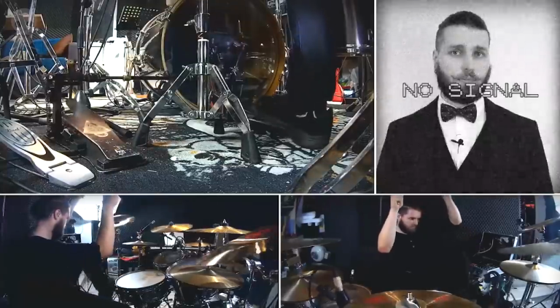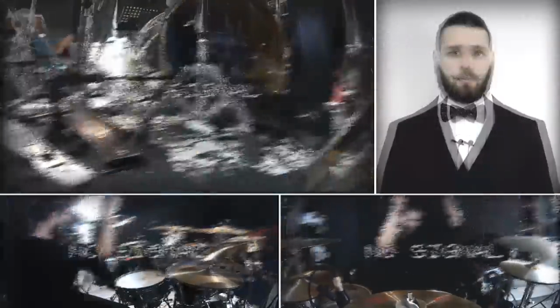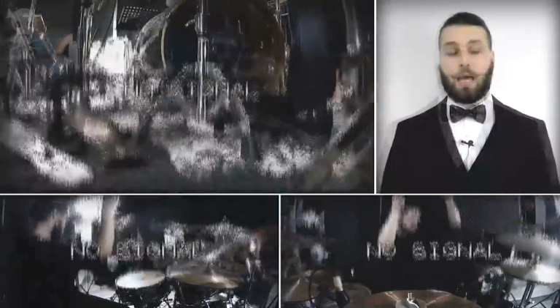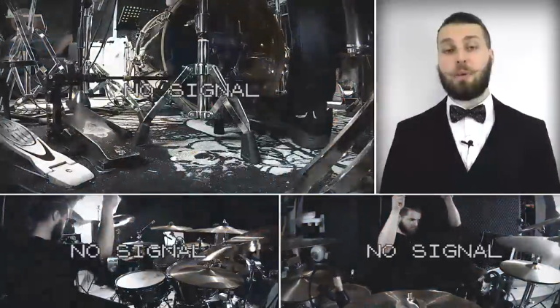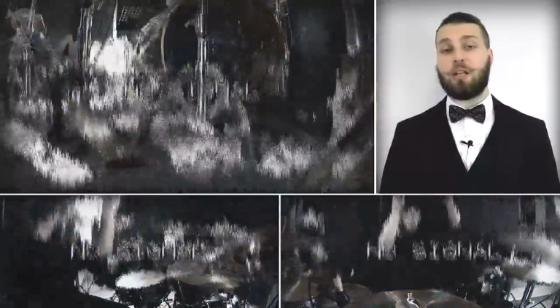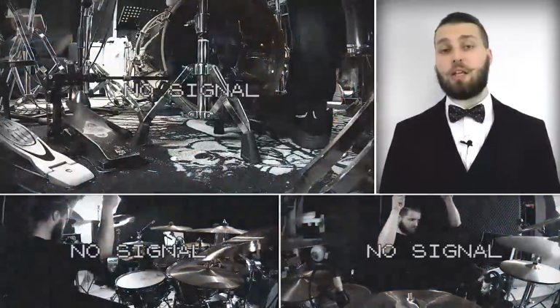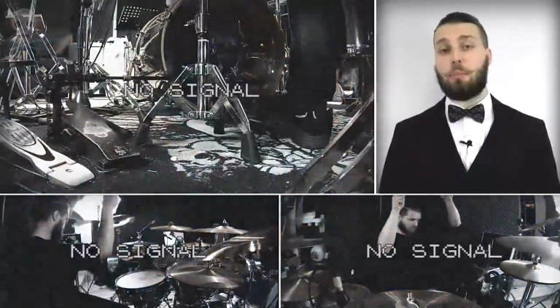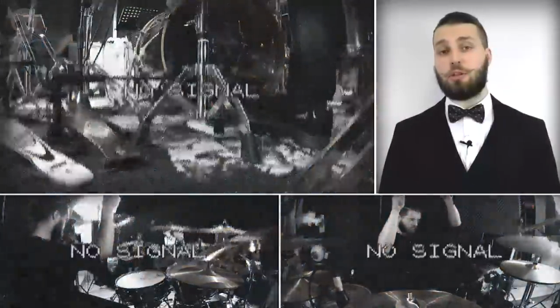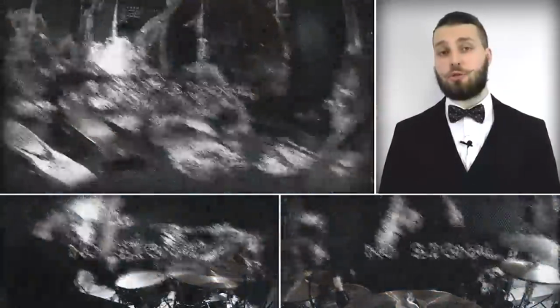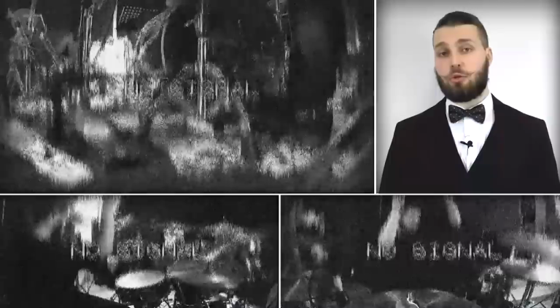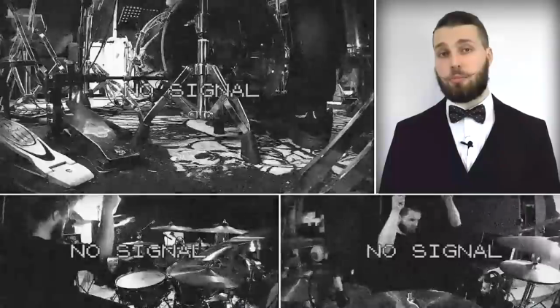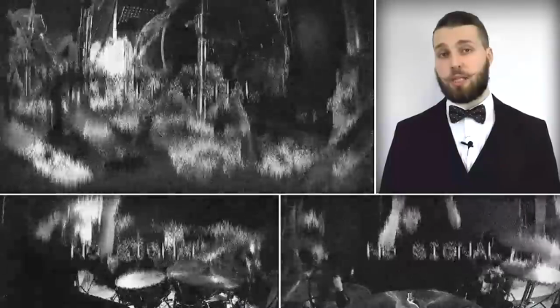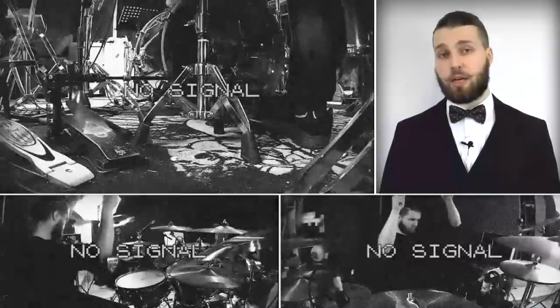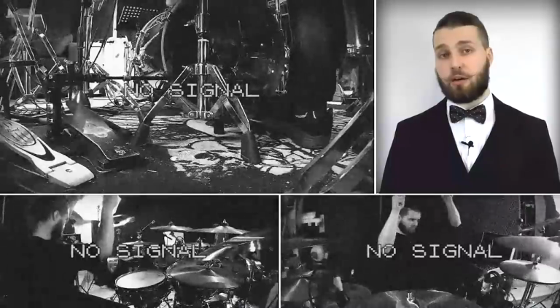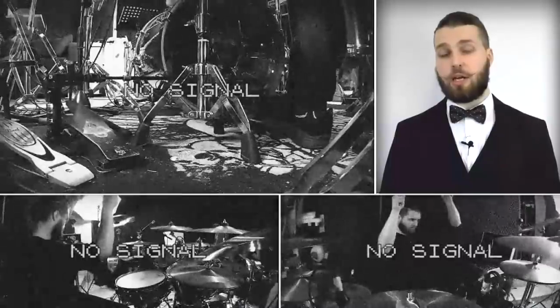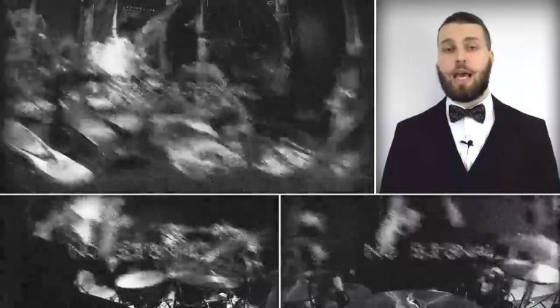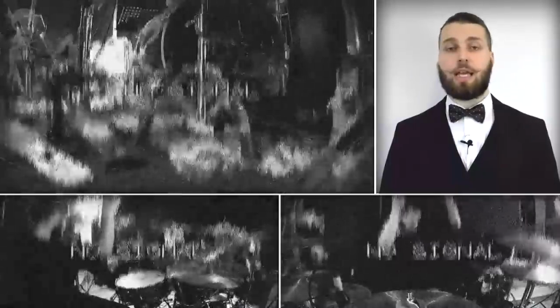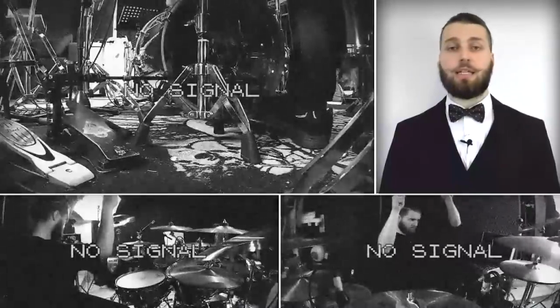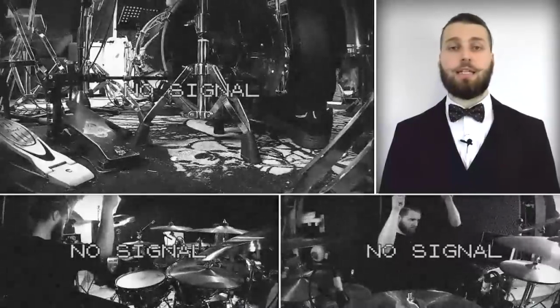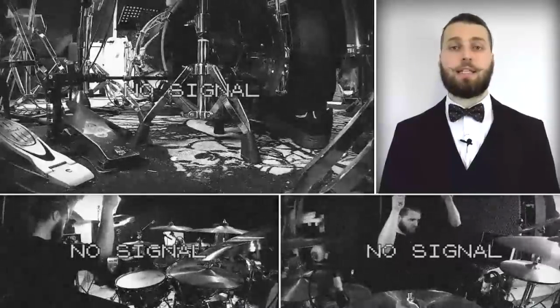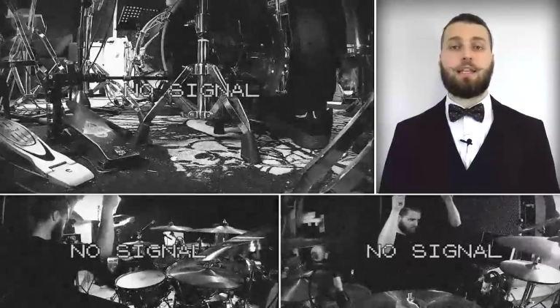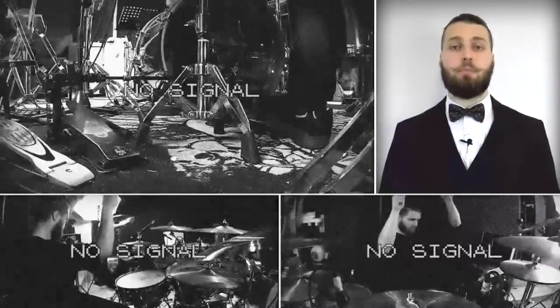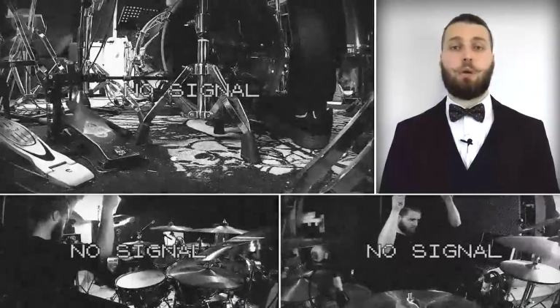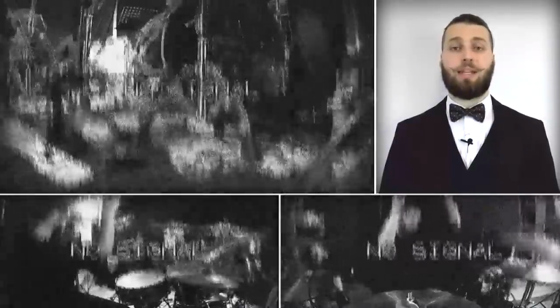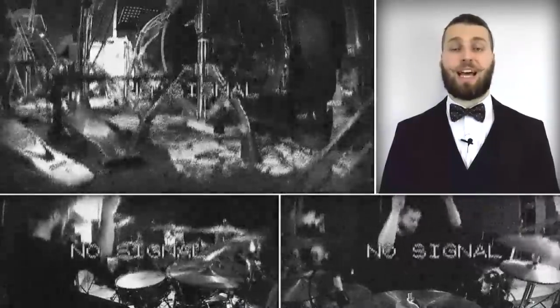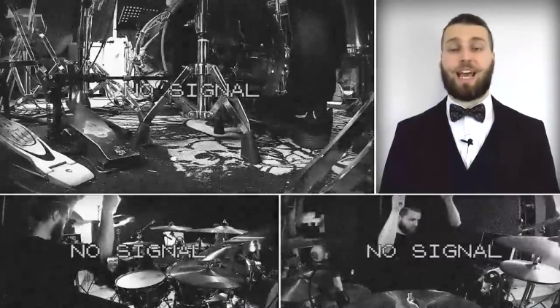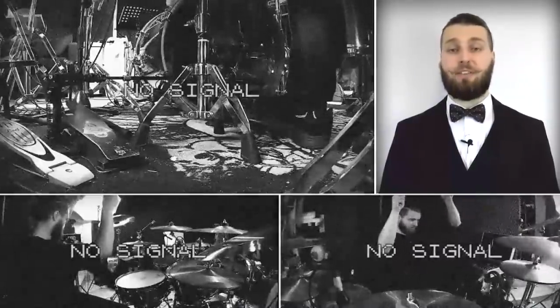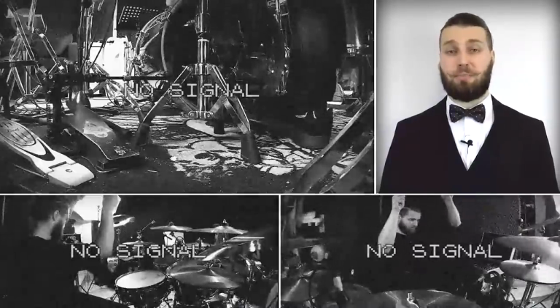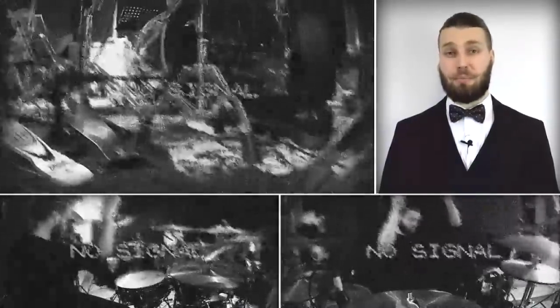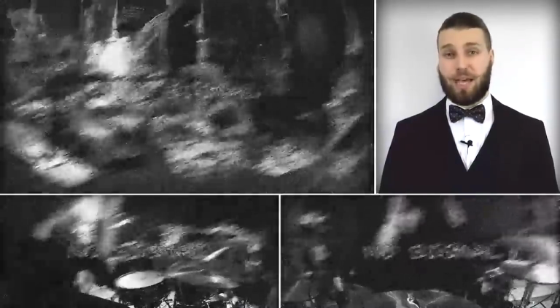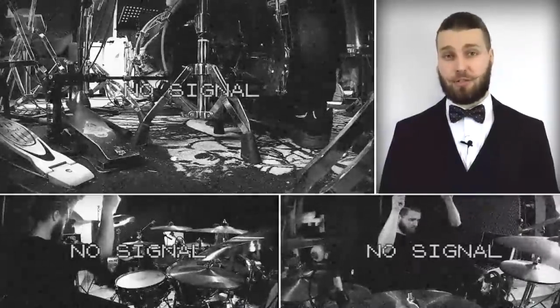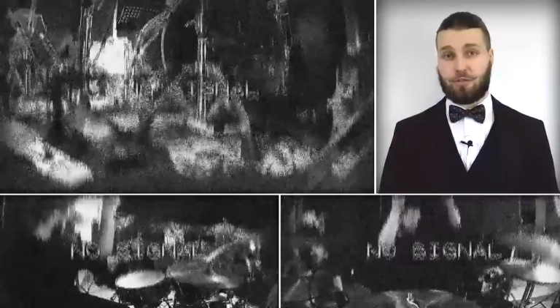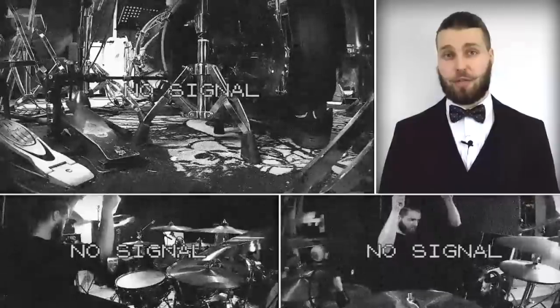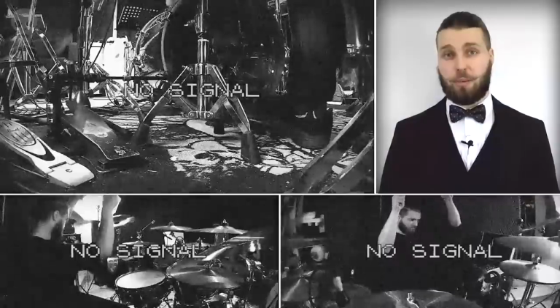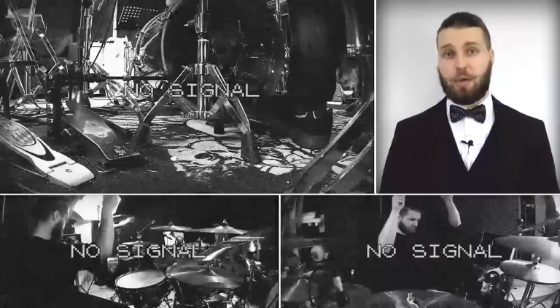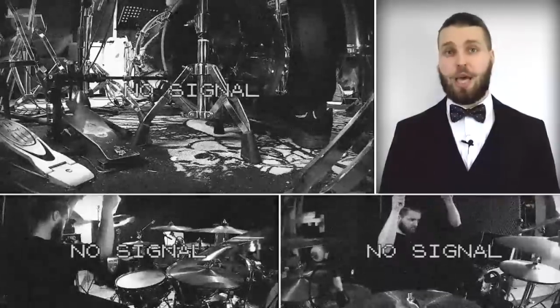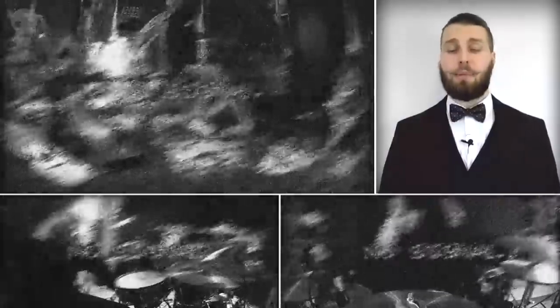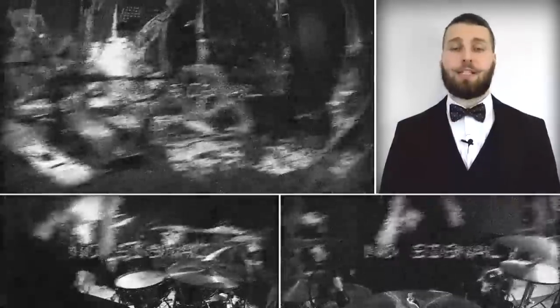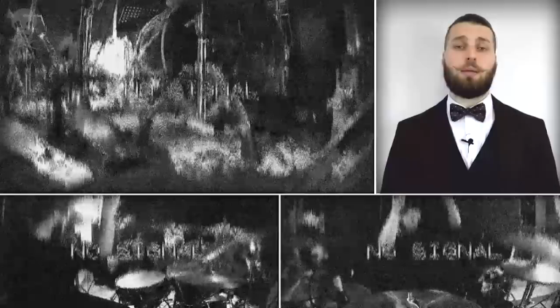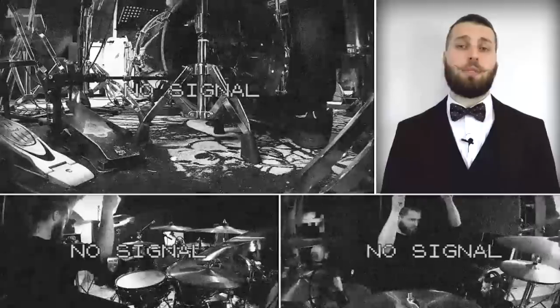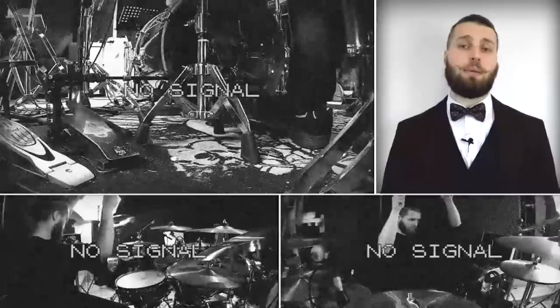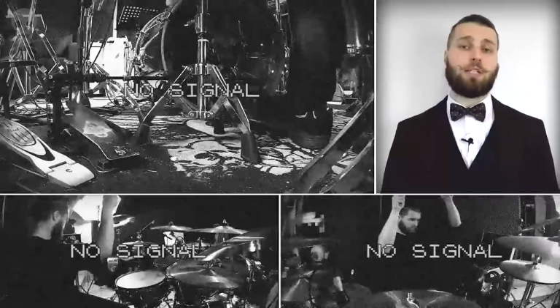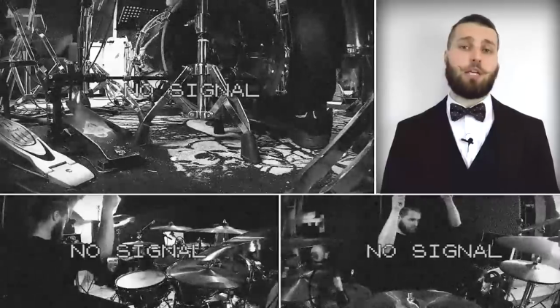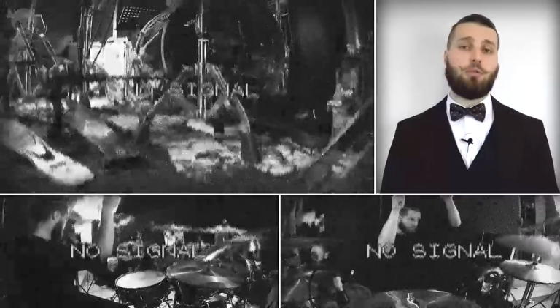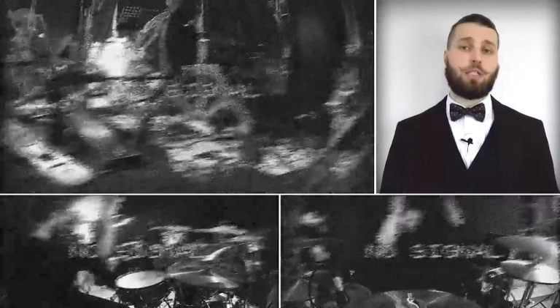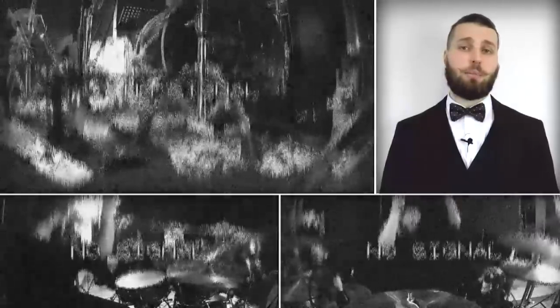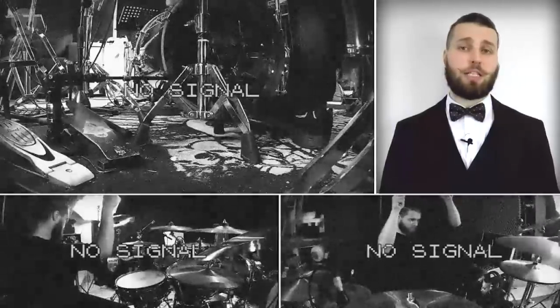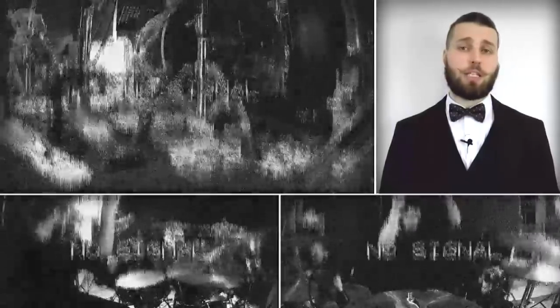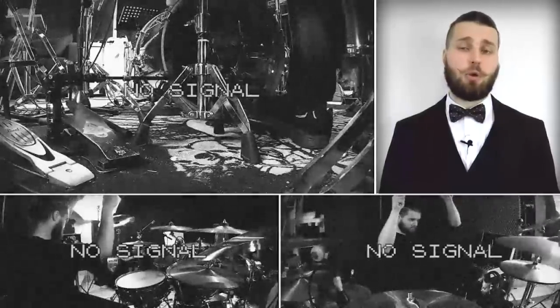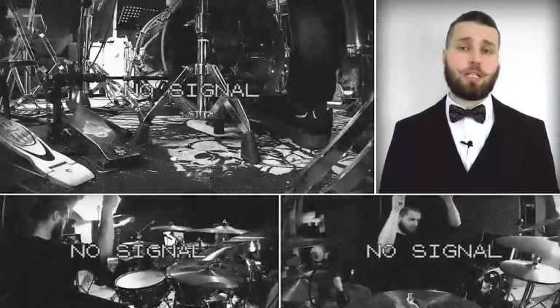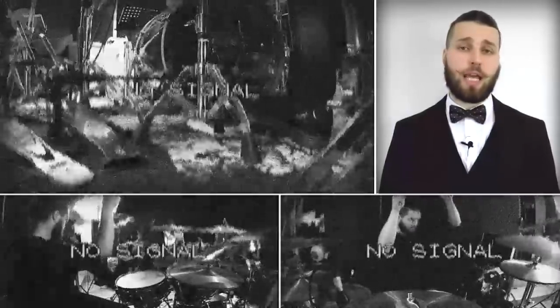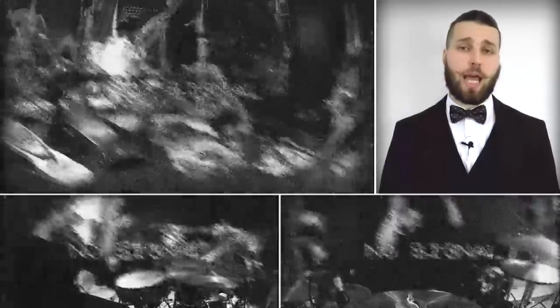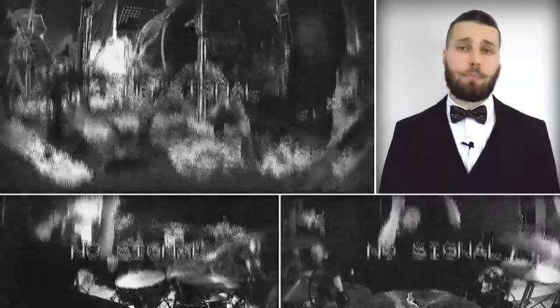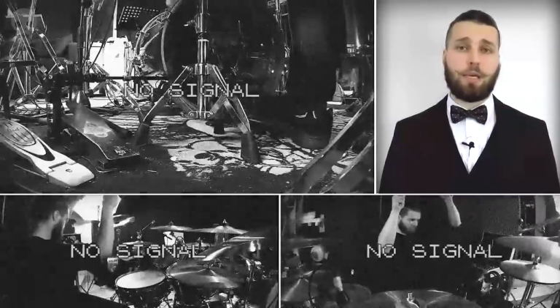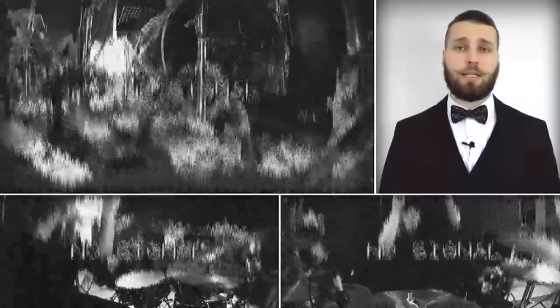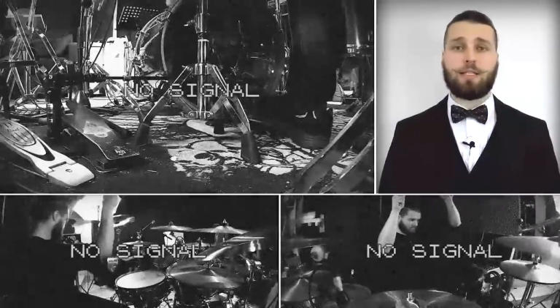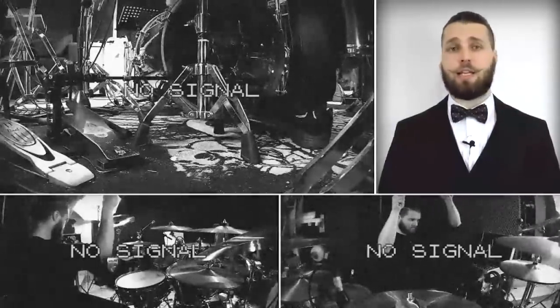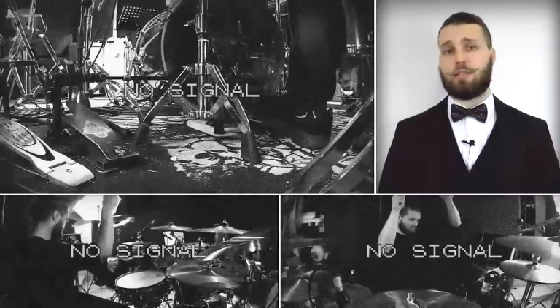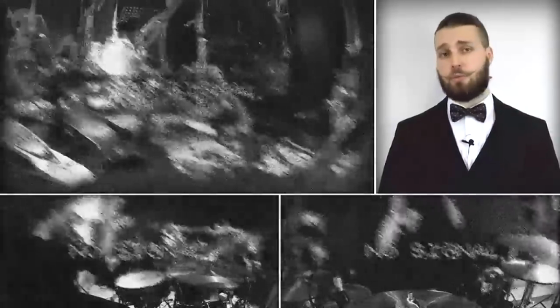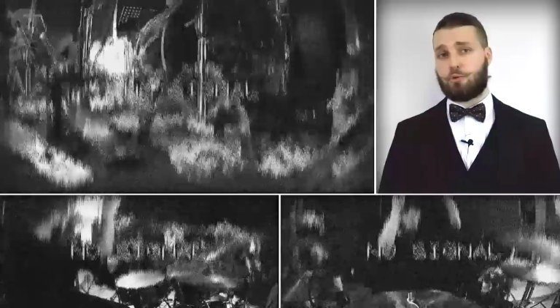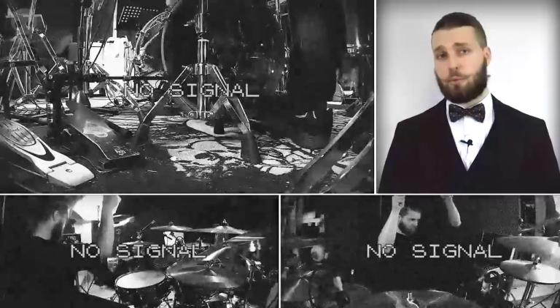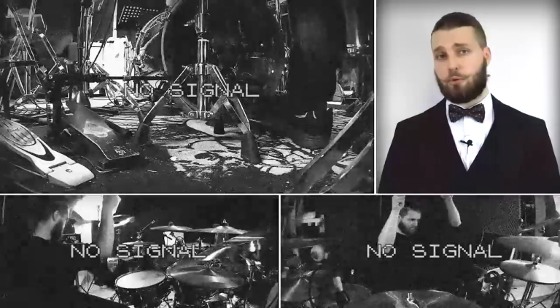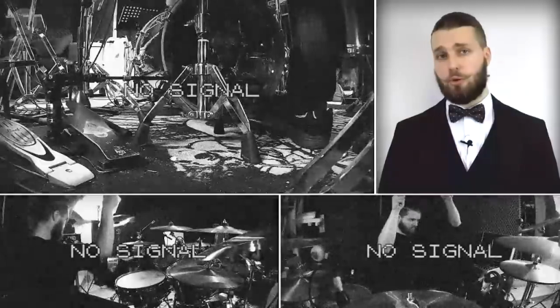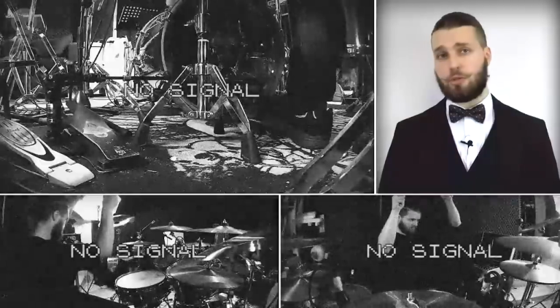I'm not a double stroke player — at least at the moment I haven't mastered them — but sometimes I use them in slow skank beats and some drum rolls.